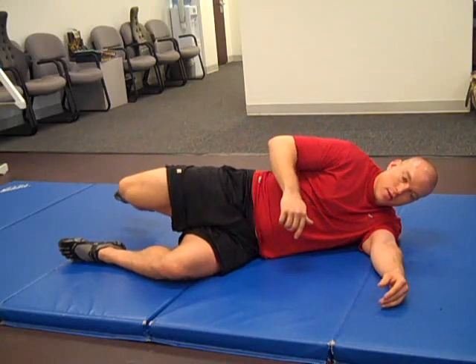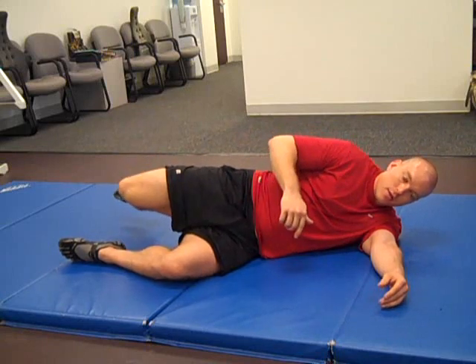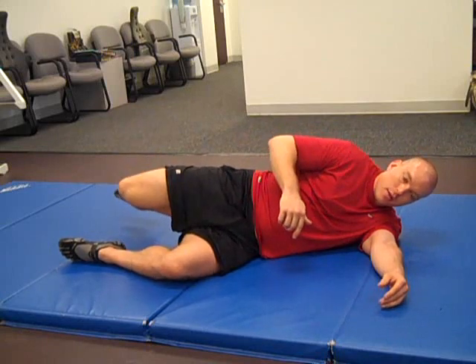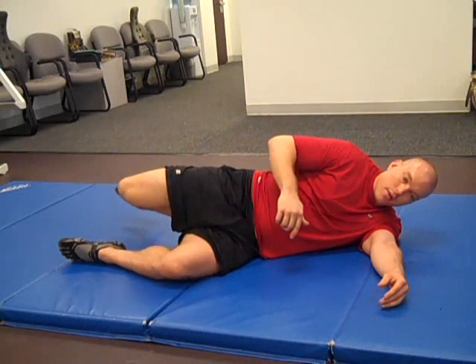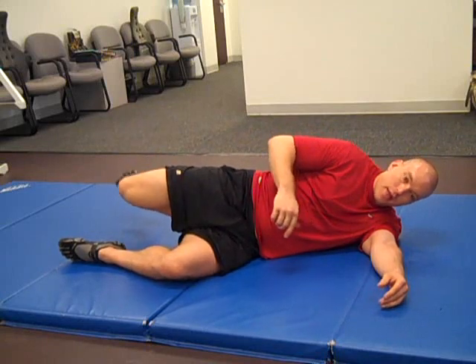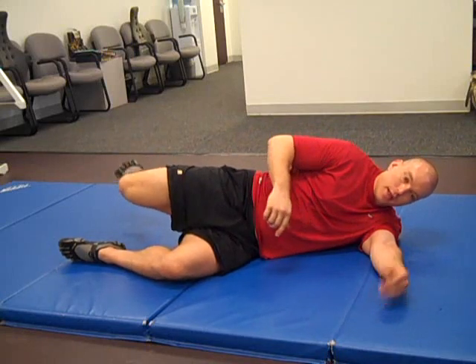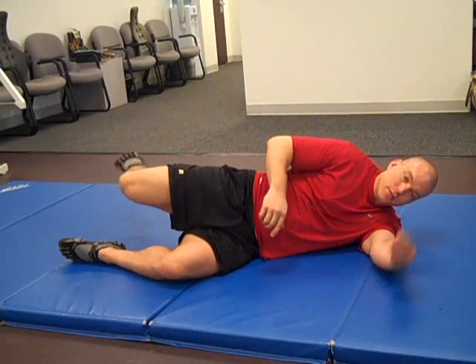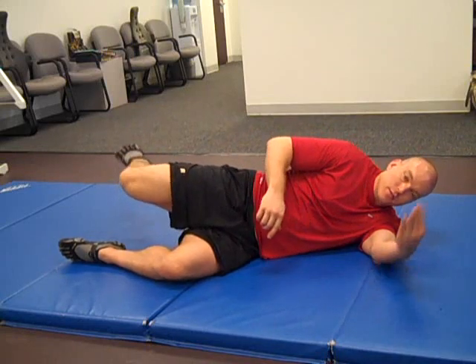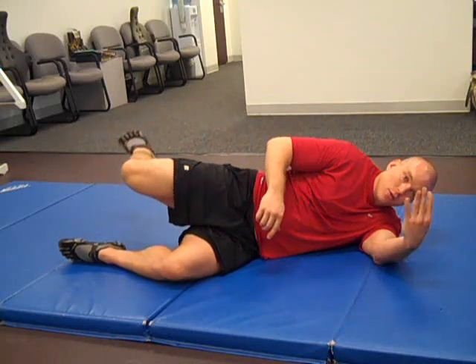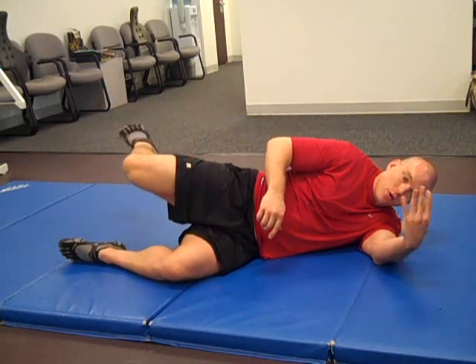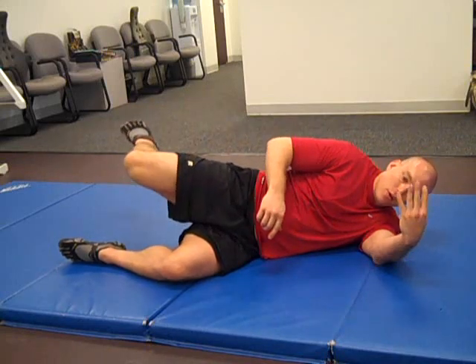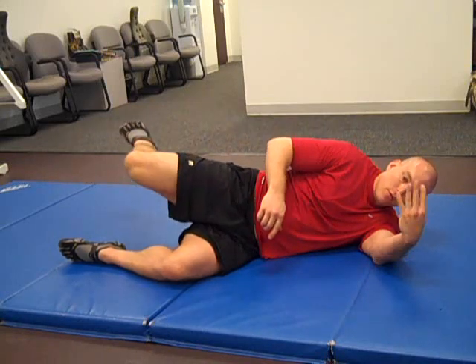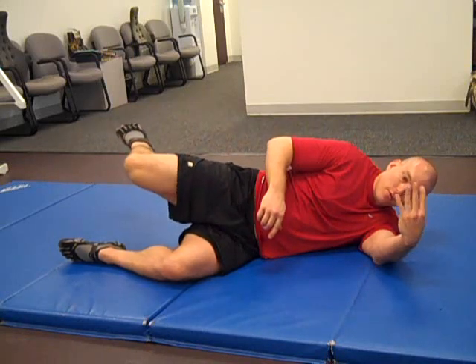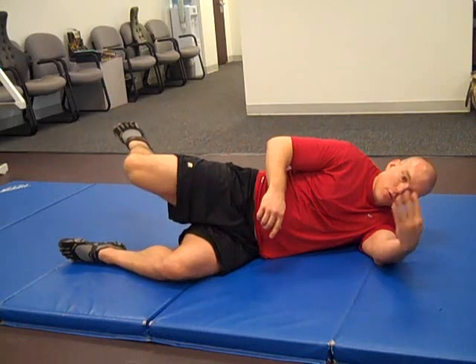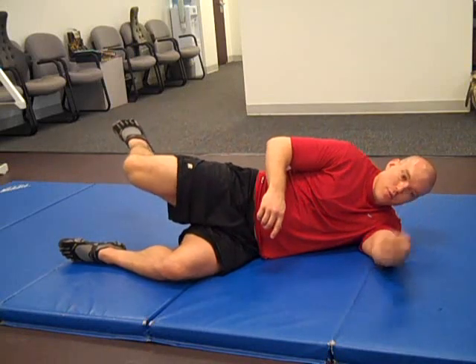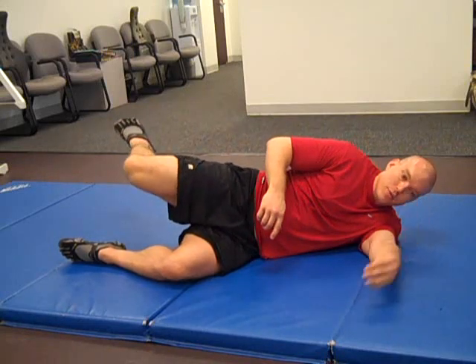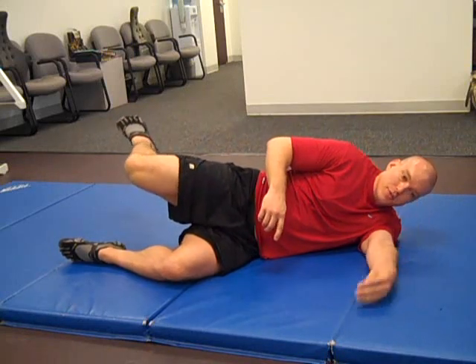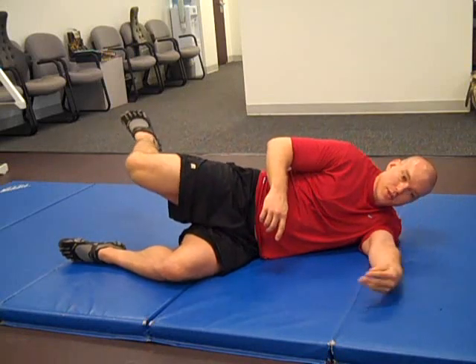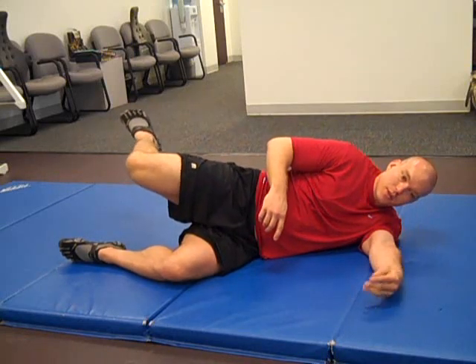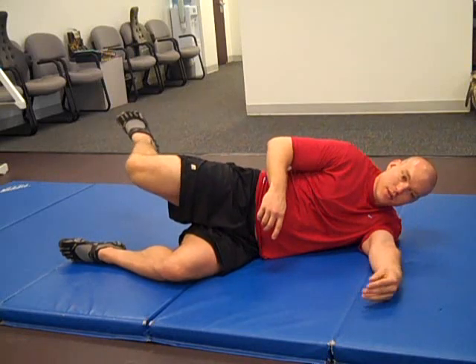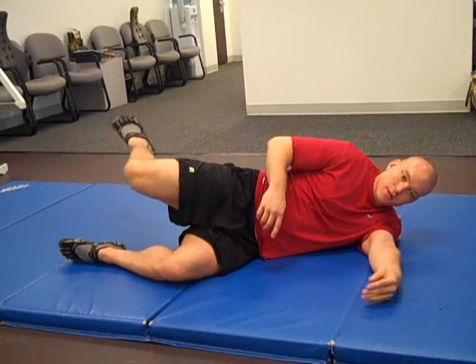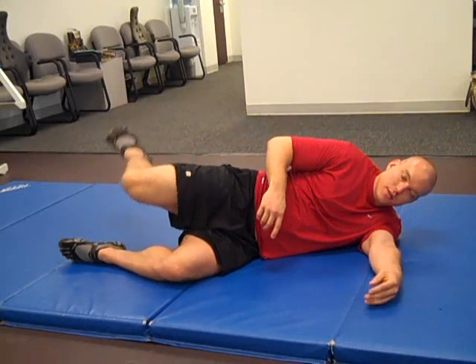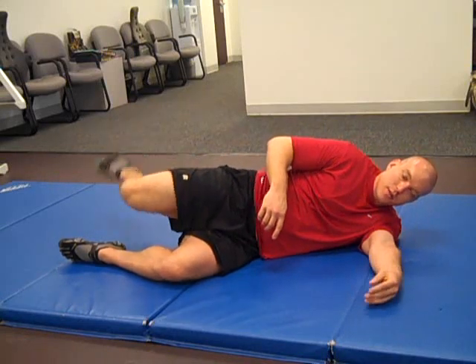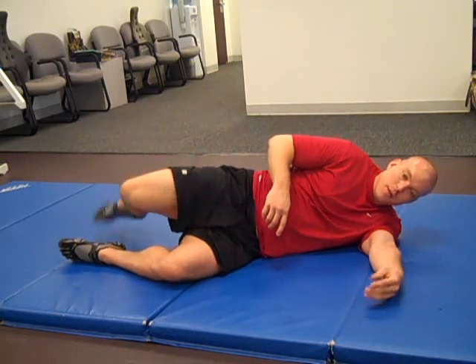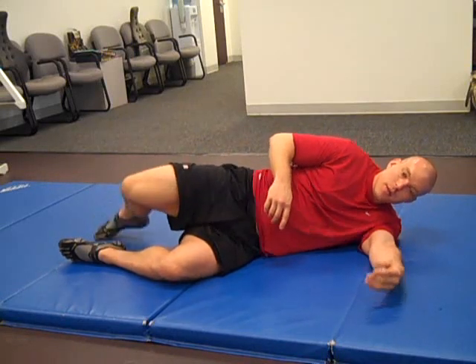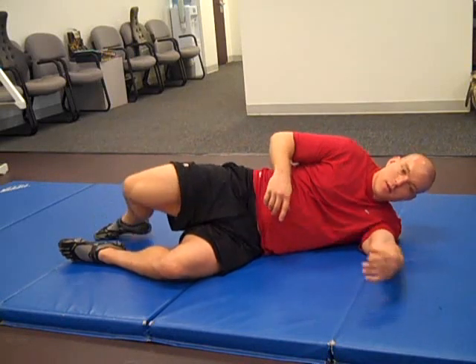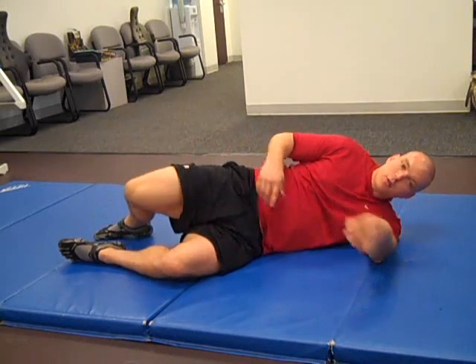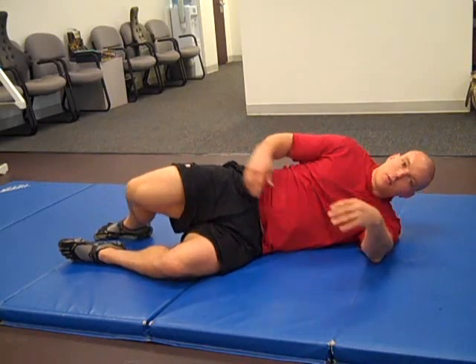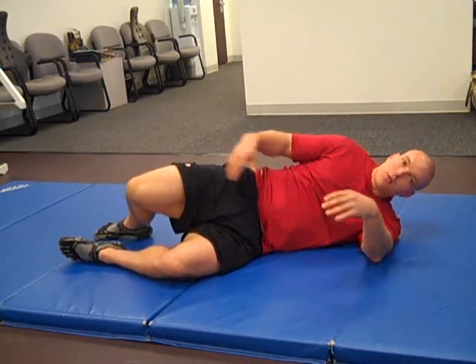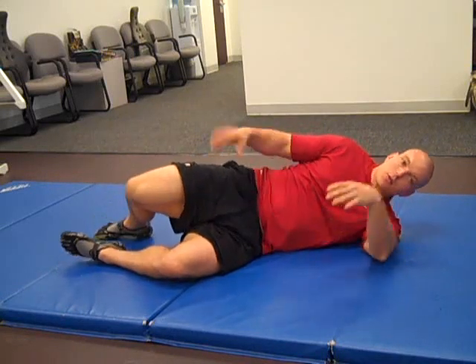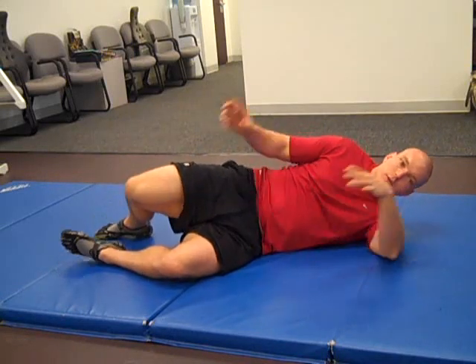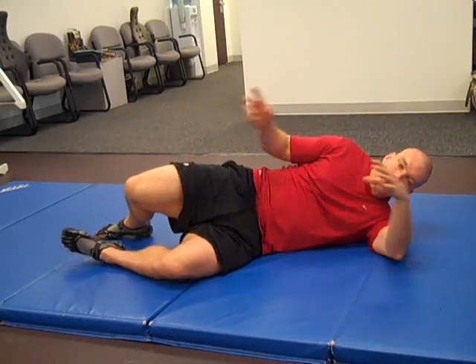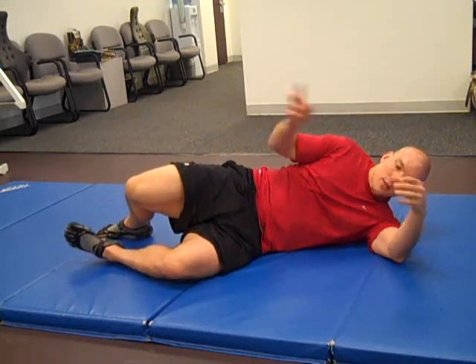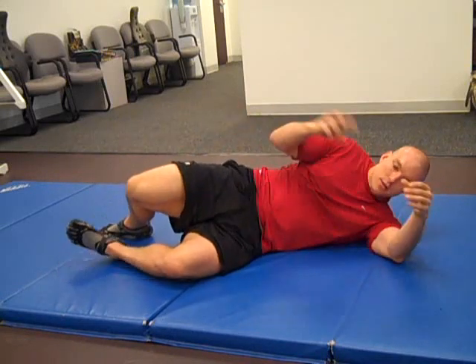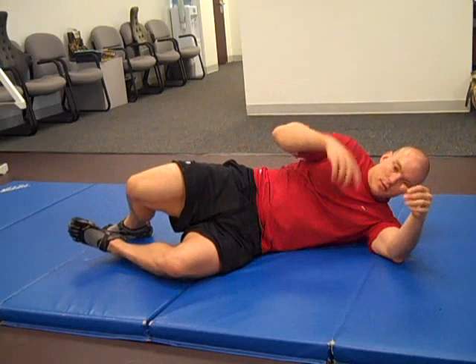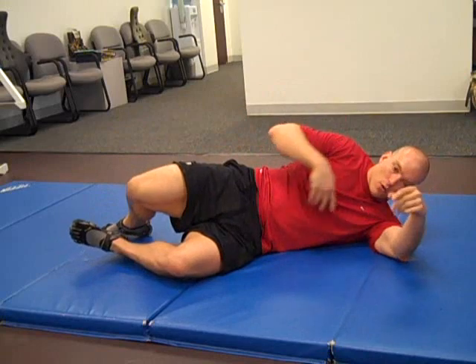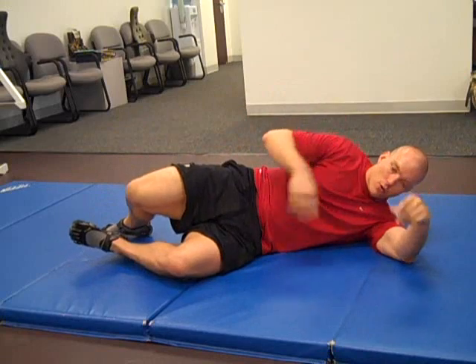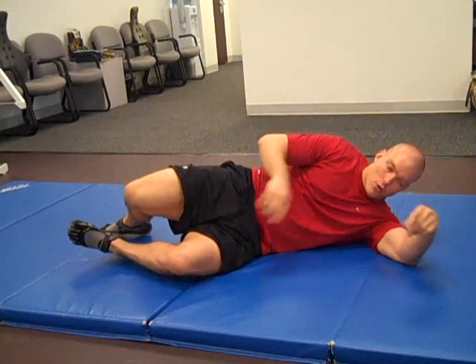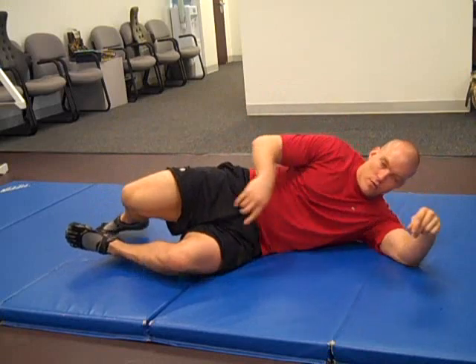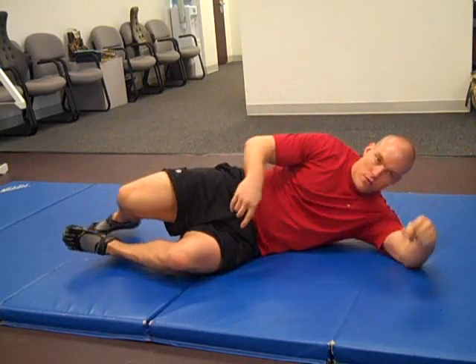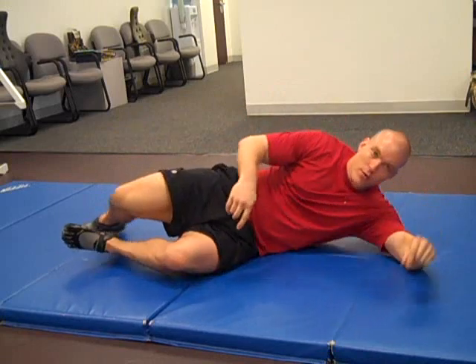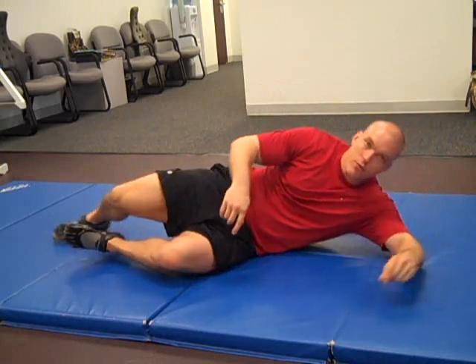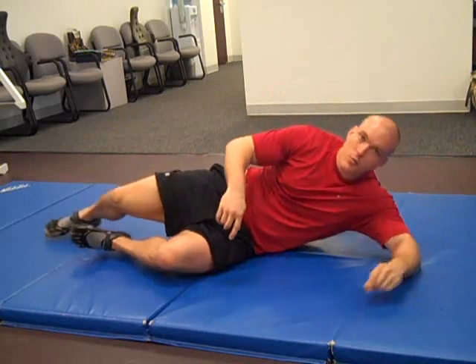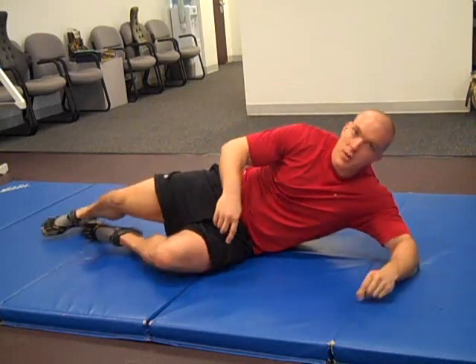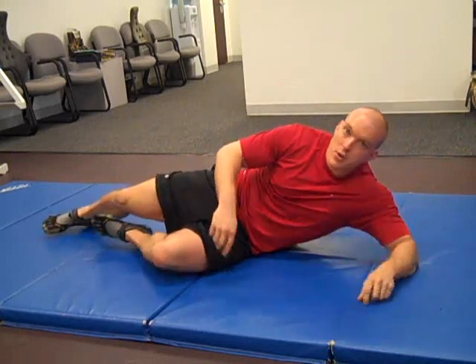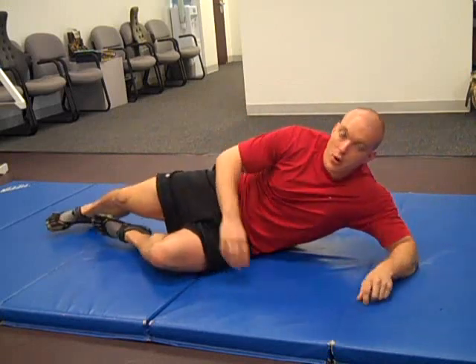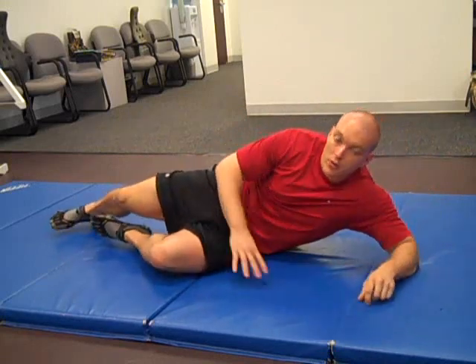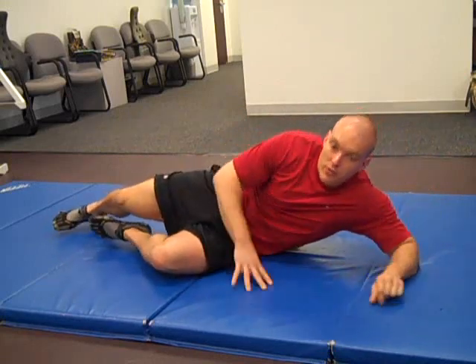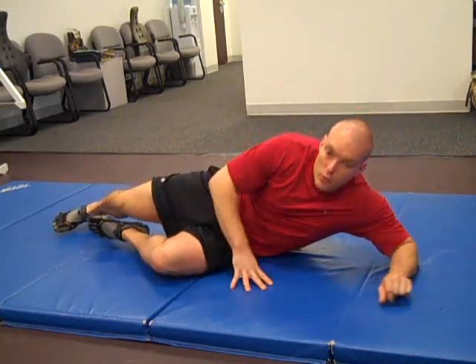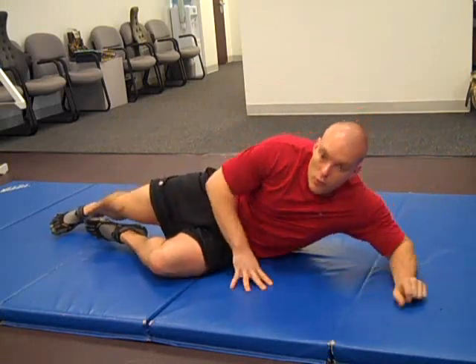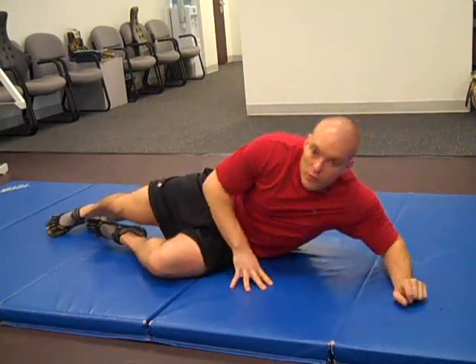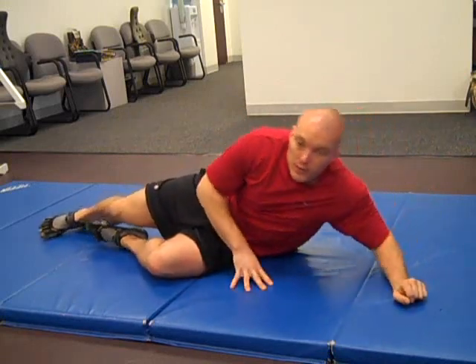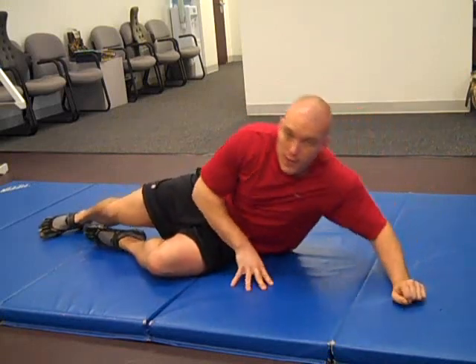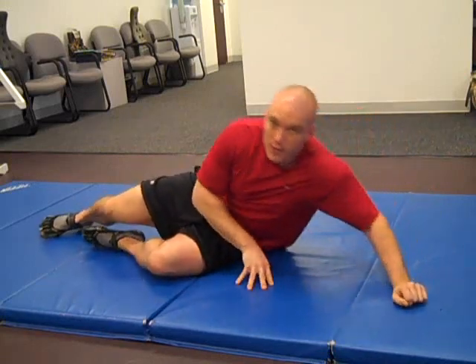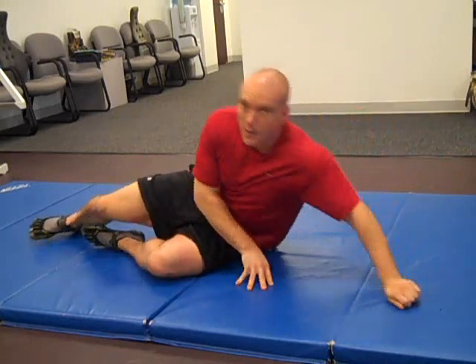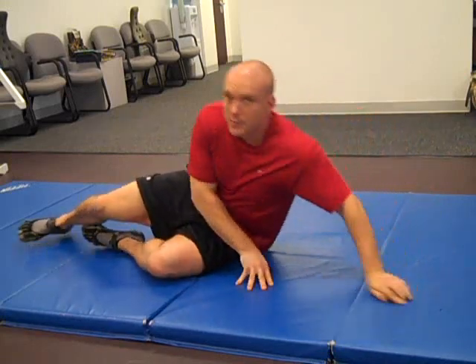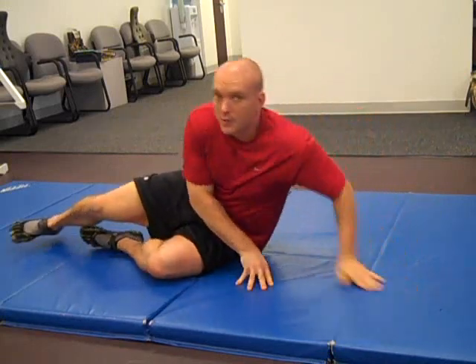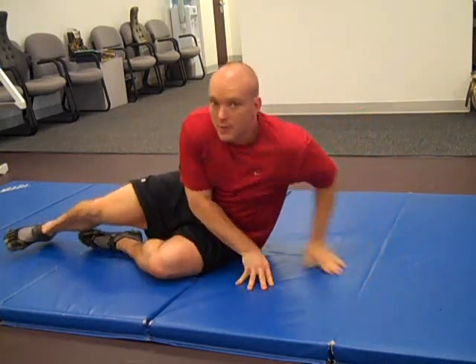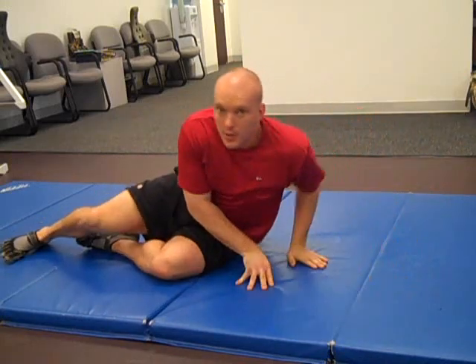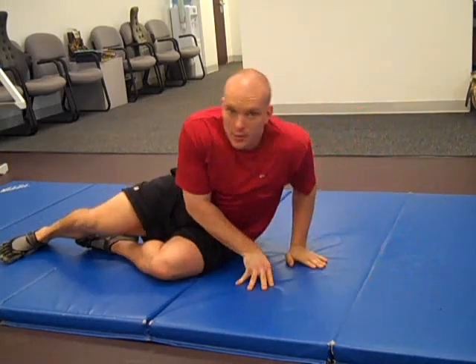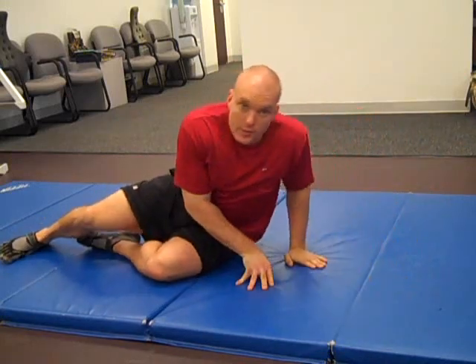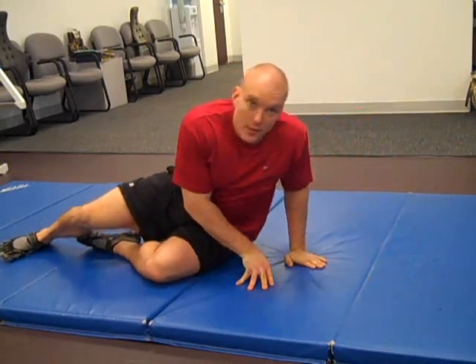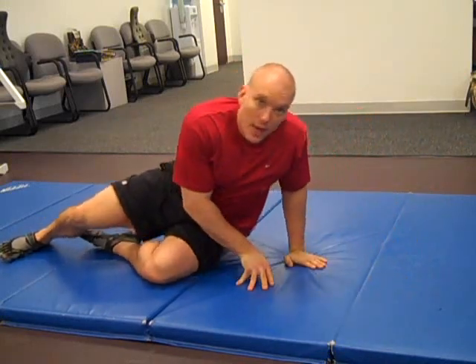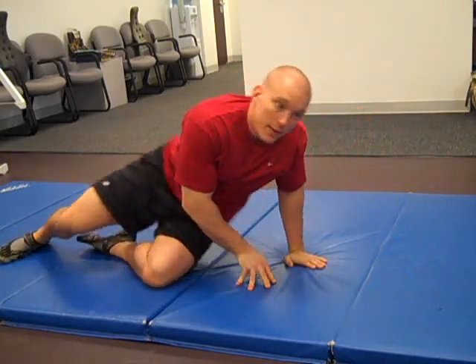And that's all four positions. You need to roll over and repeat all four for ten reps on the other side.